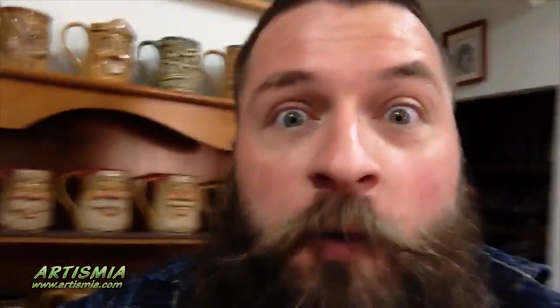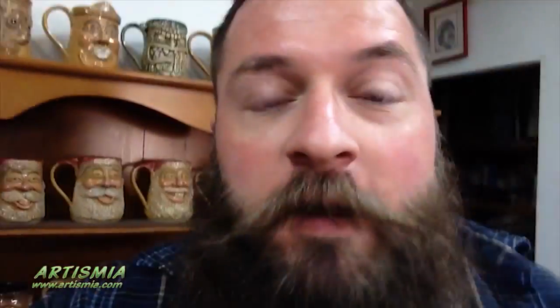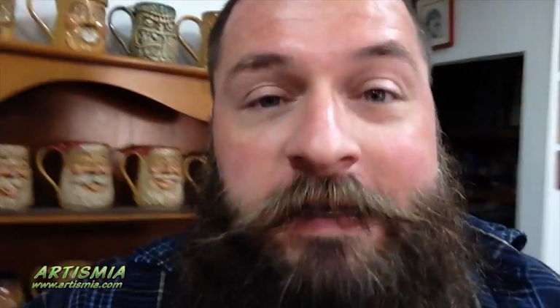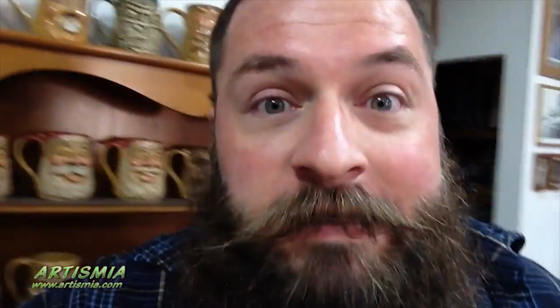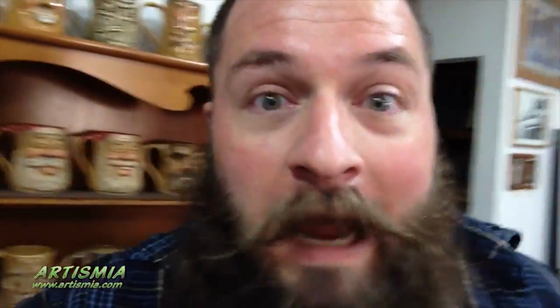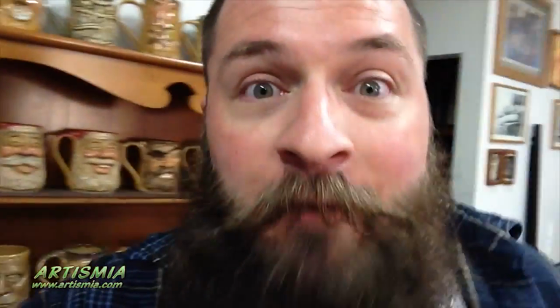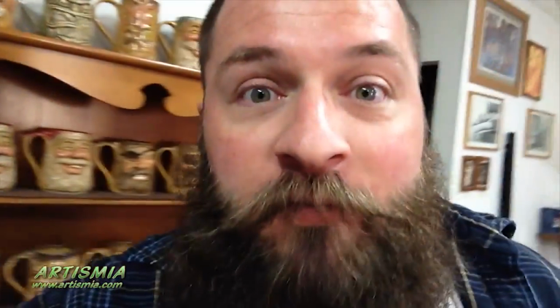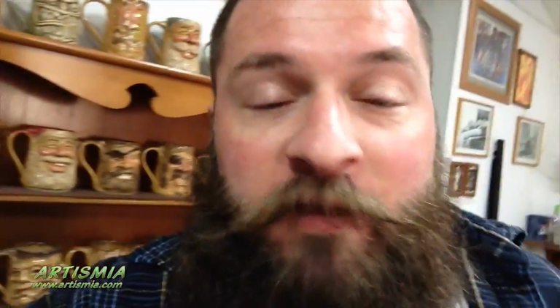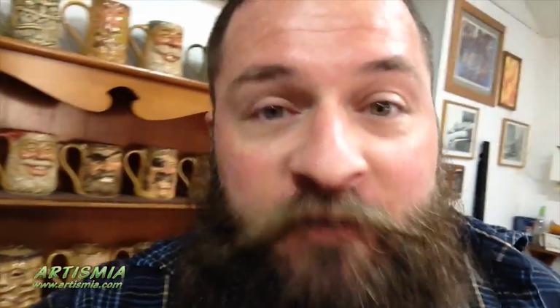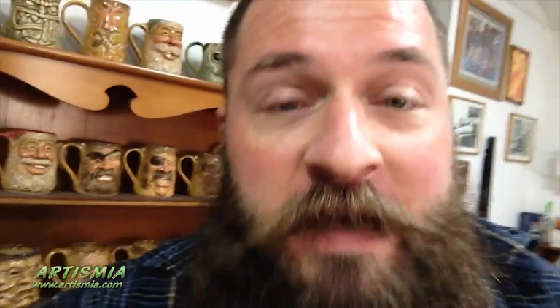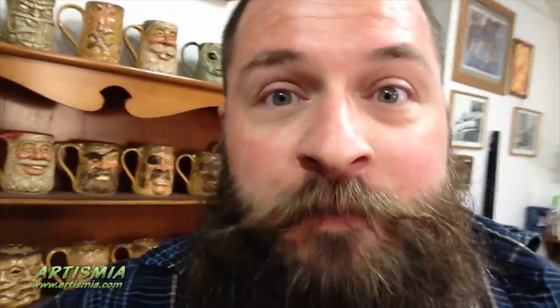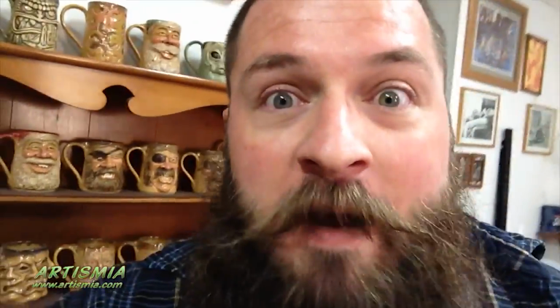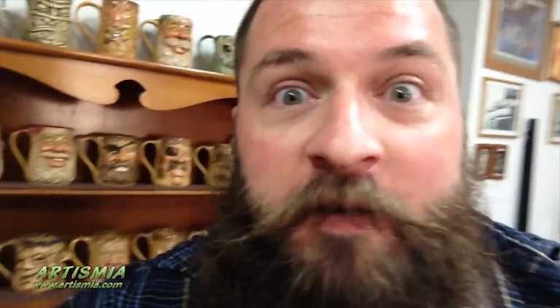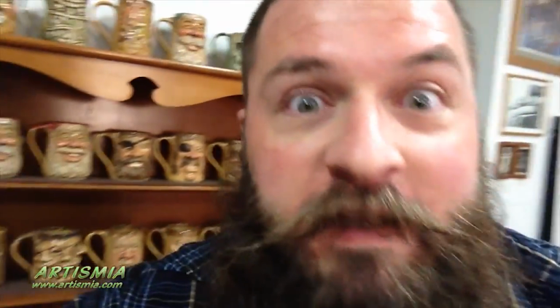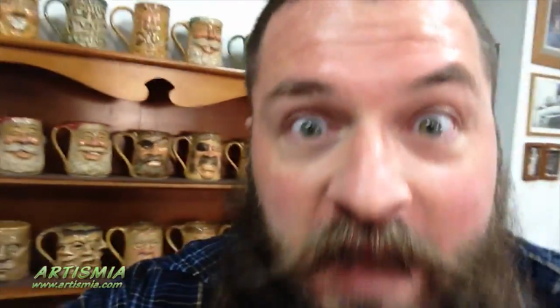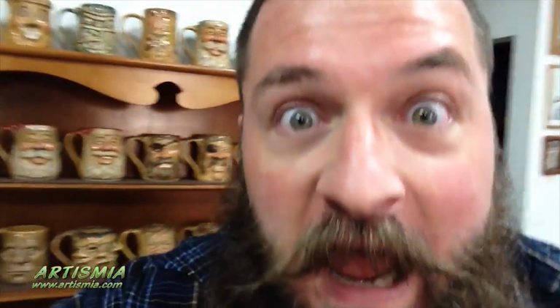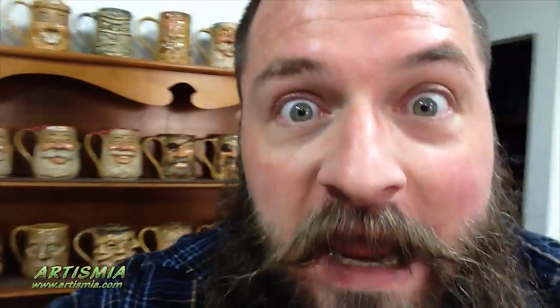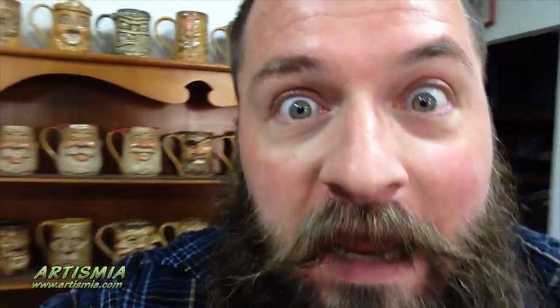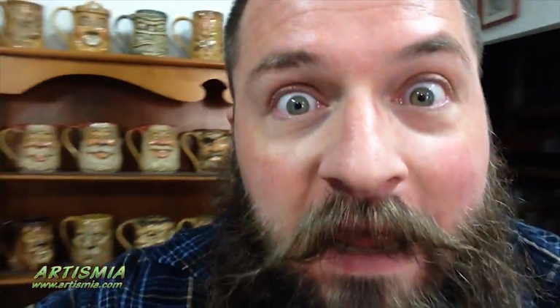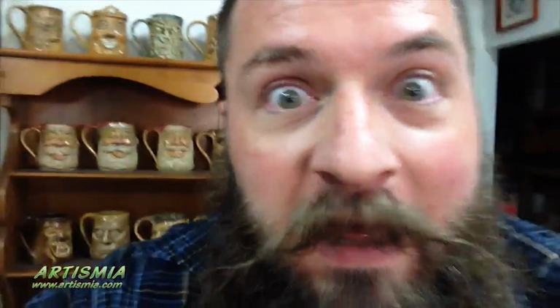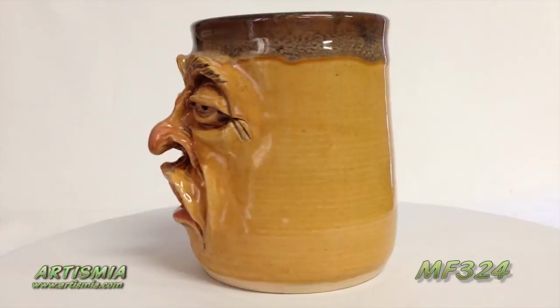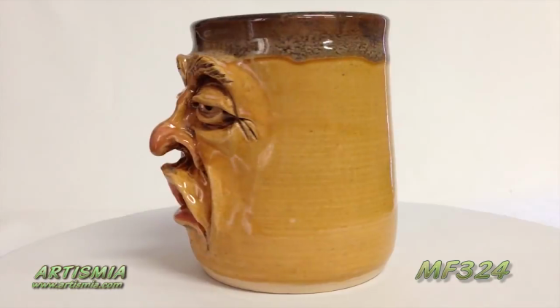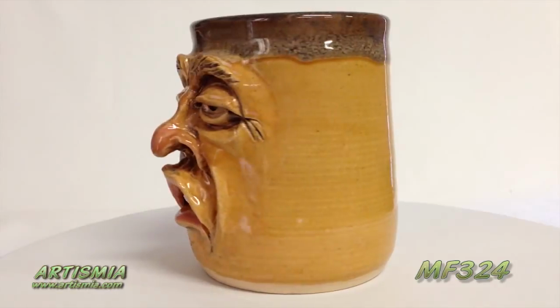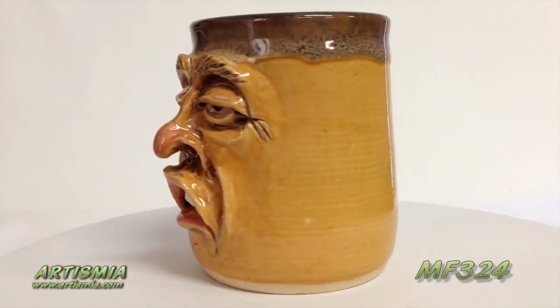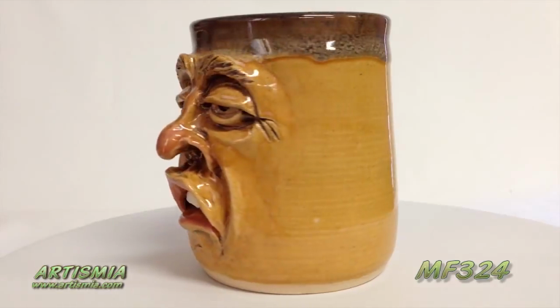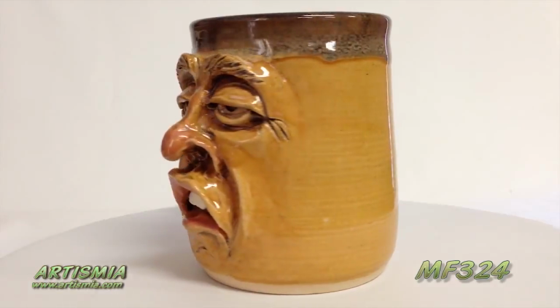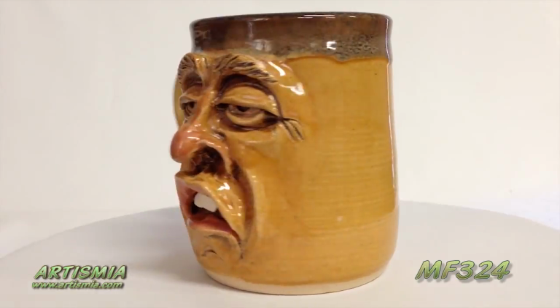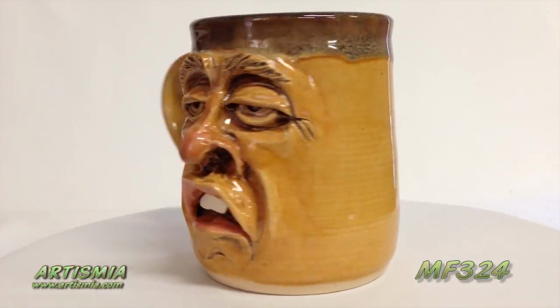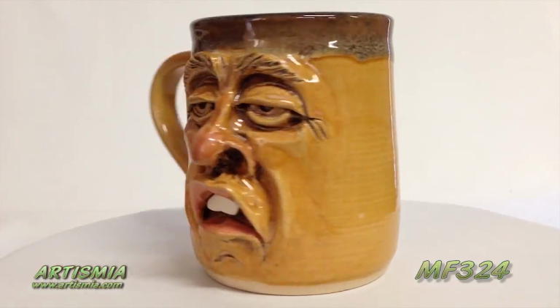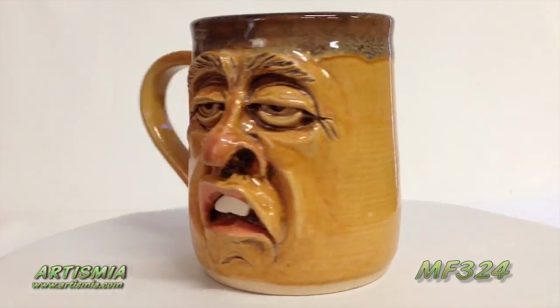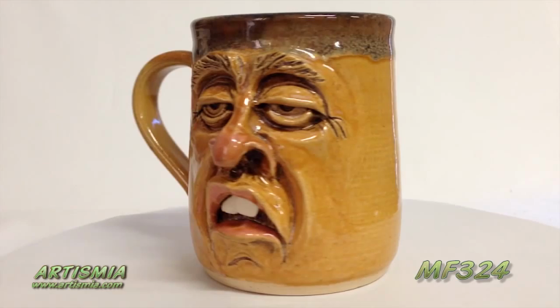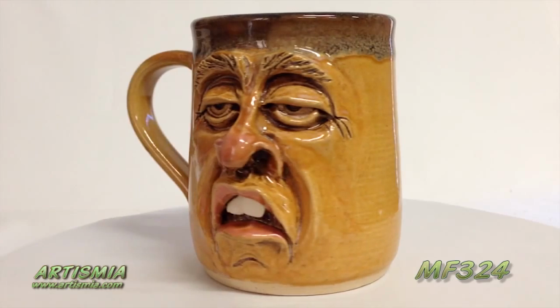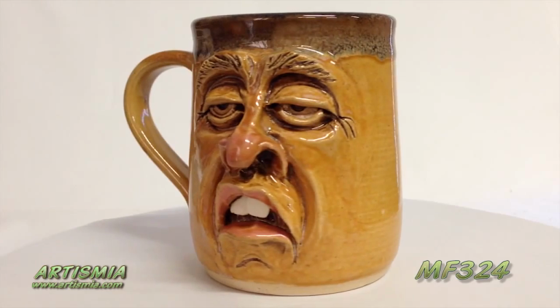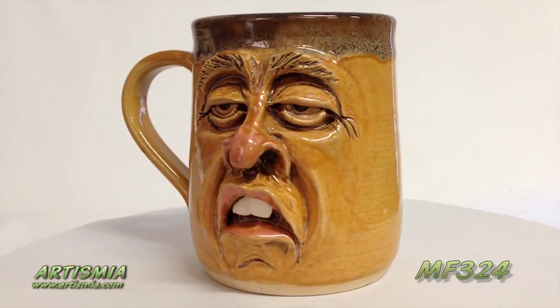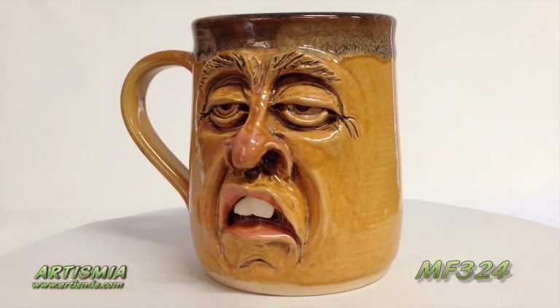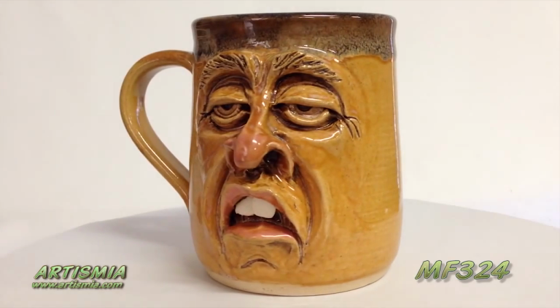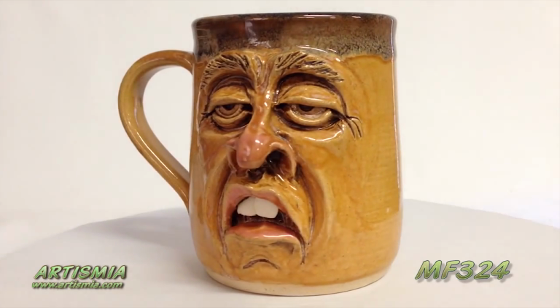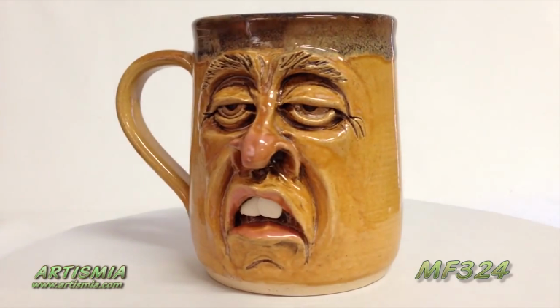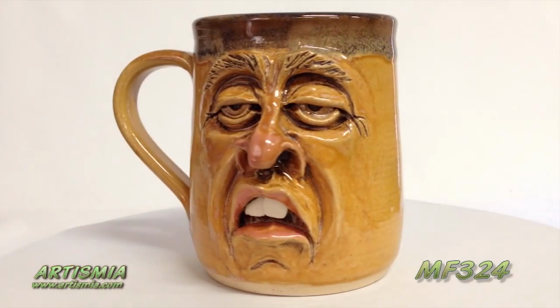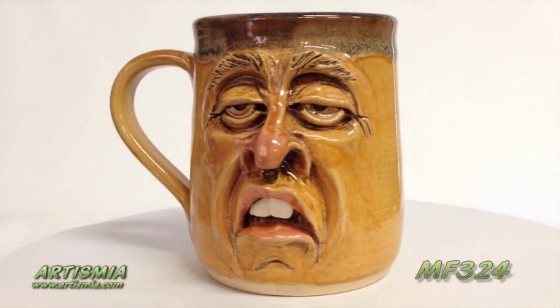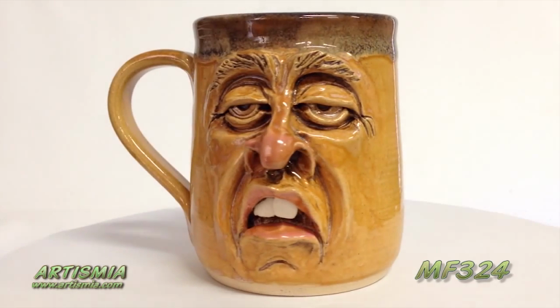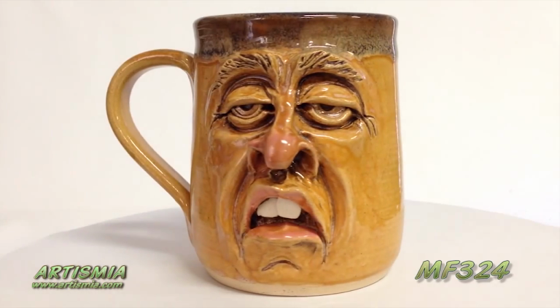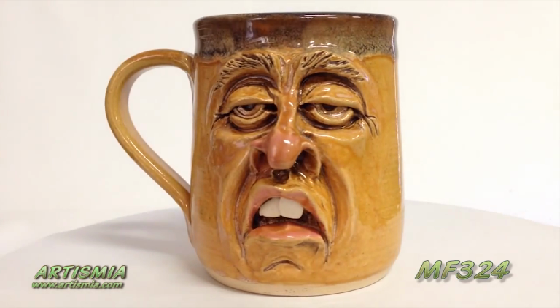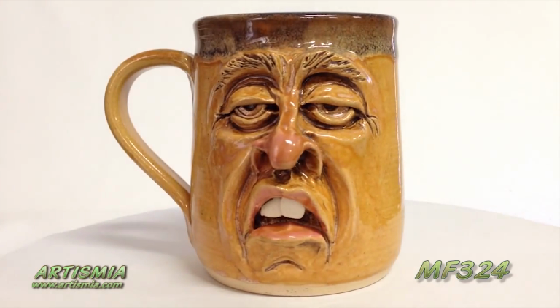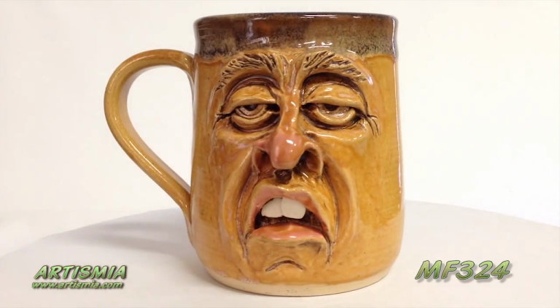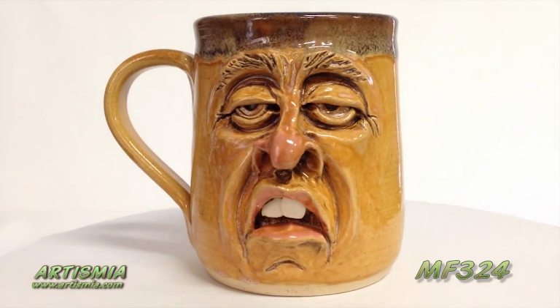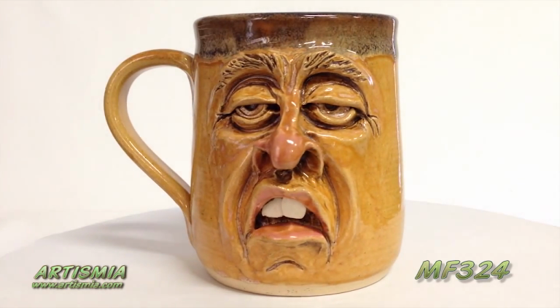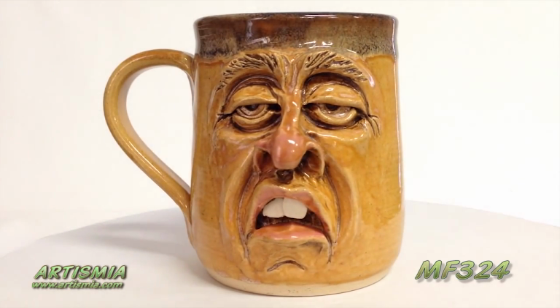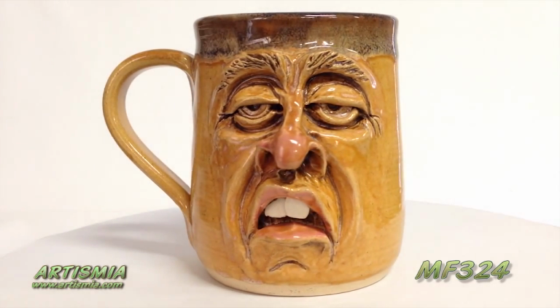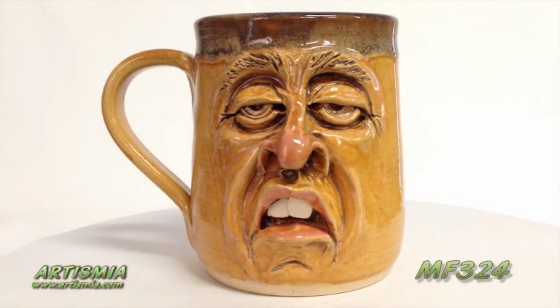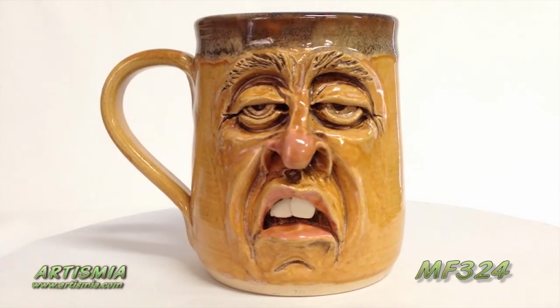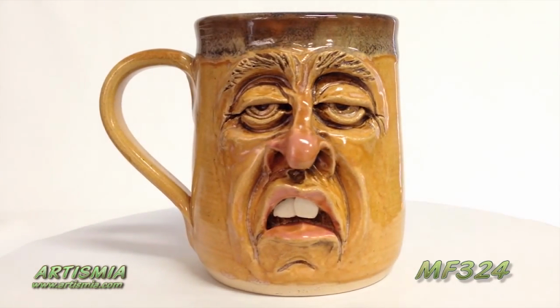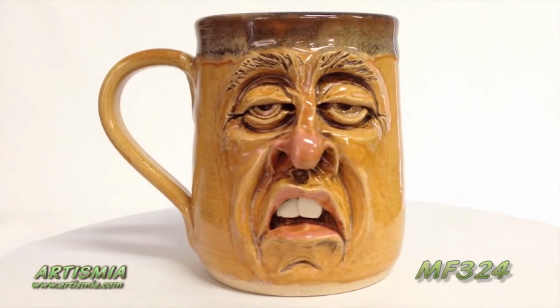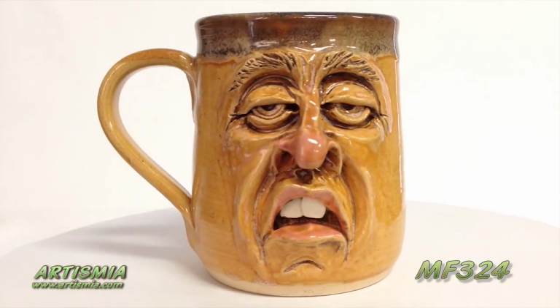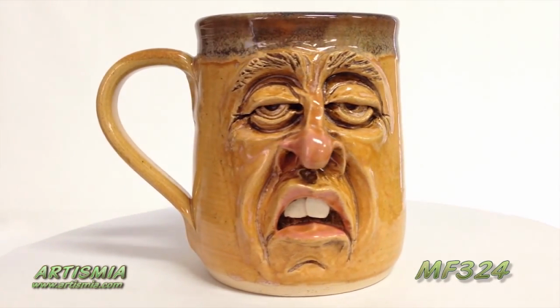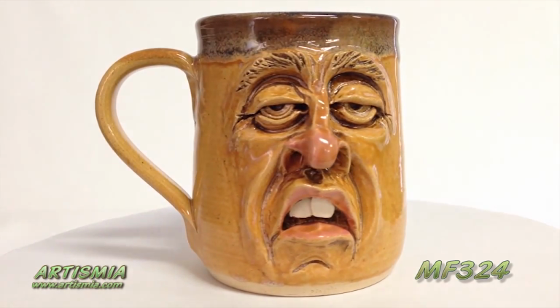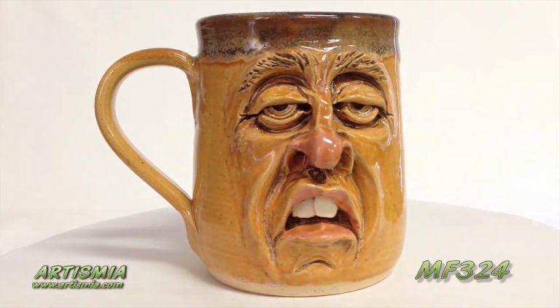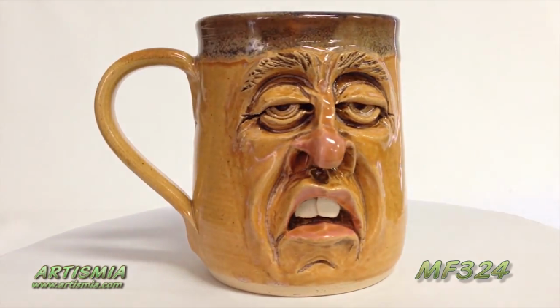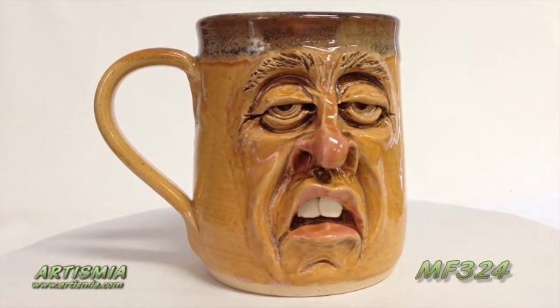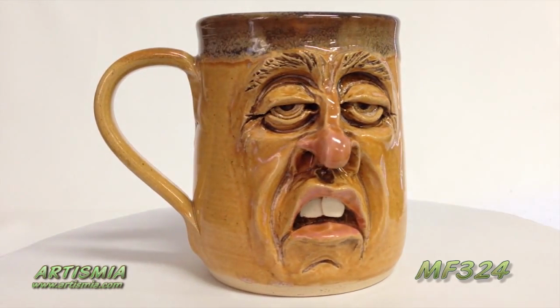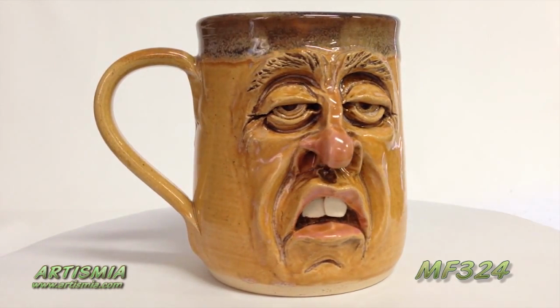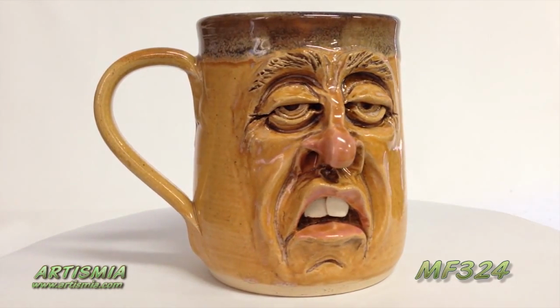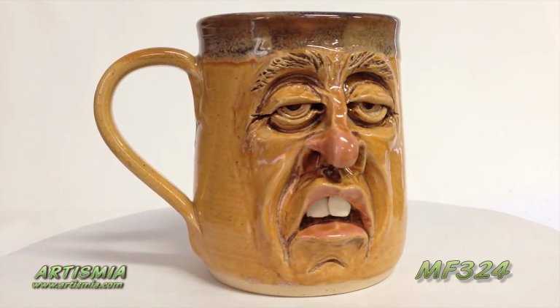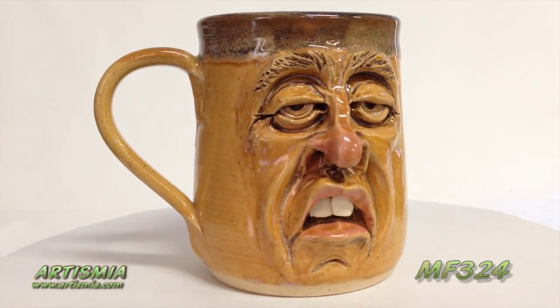It's time for the face mug of the day! What'd you wake me up for? I'm so tired!